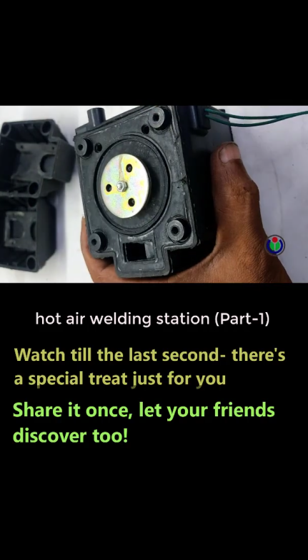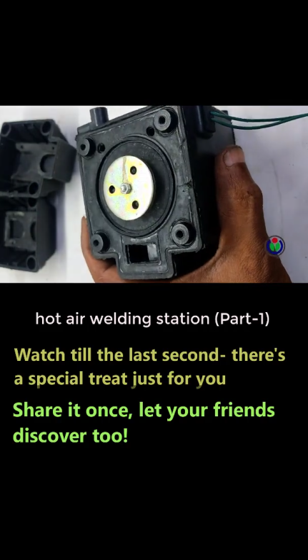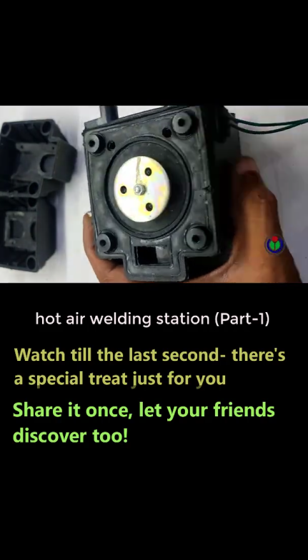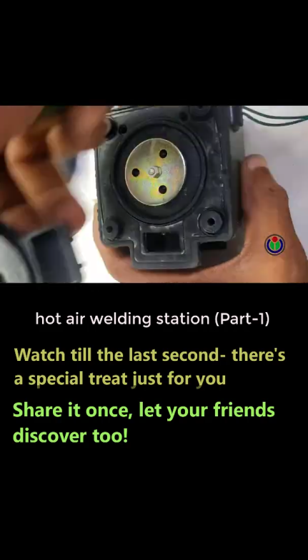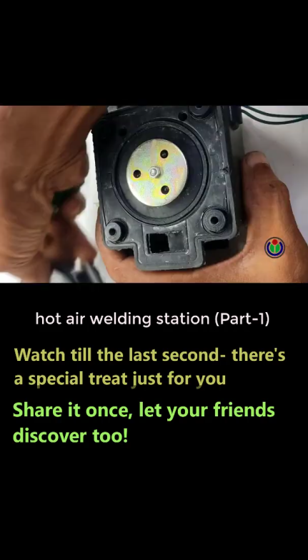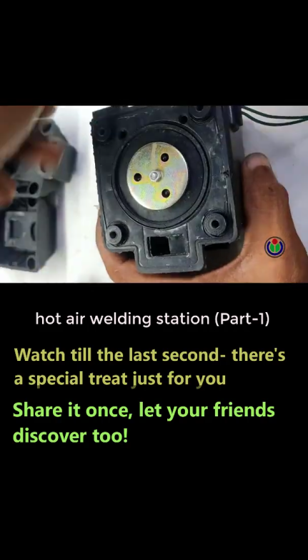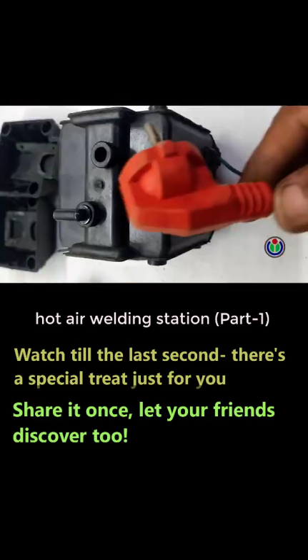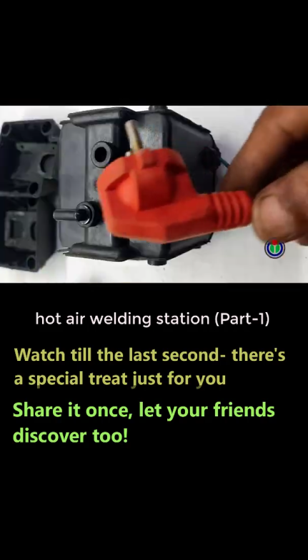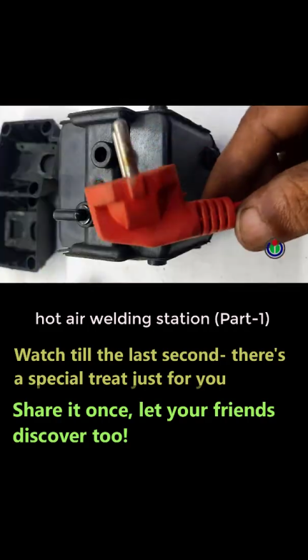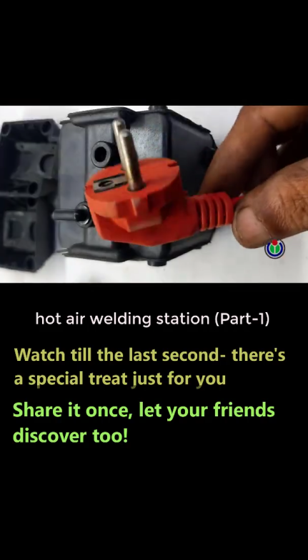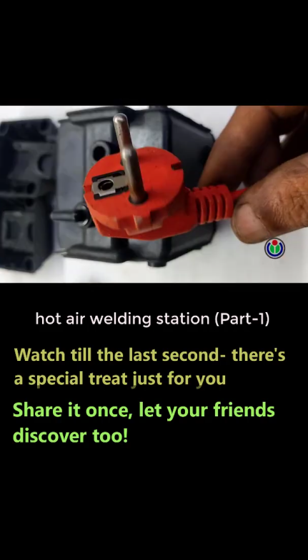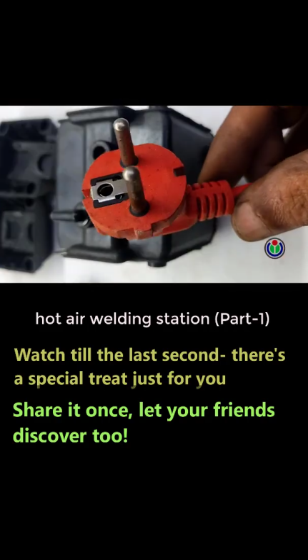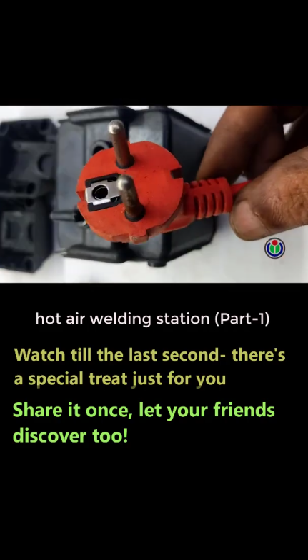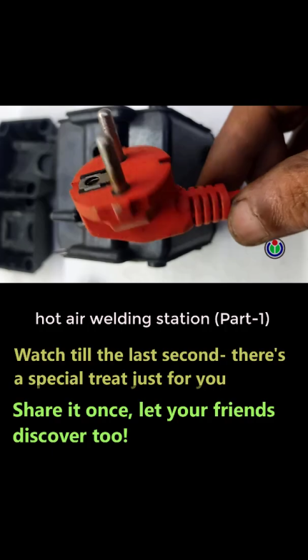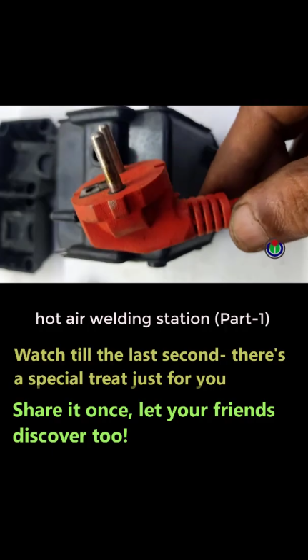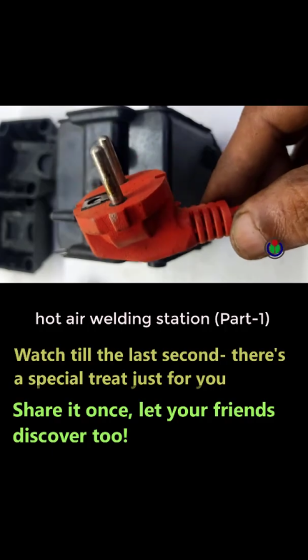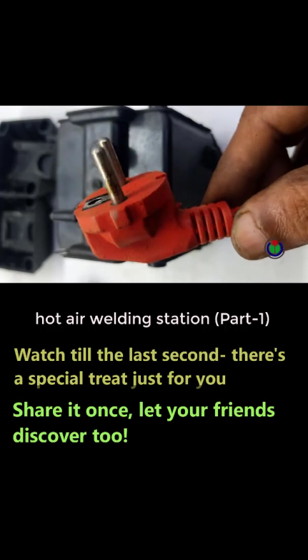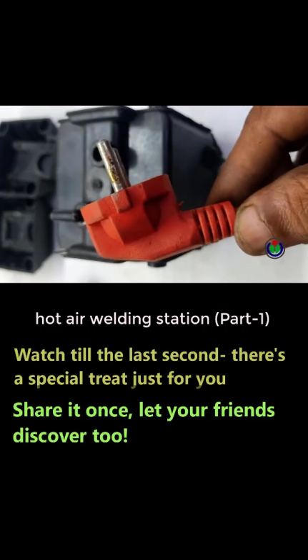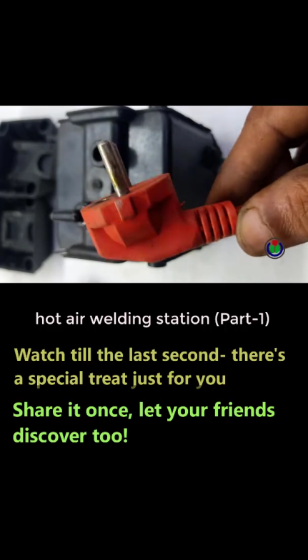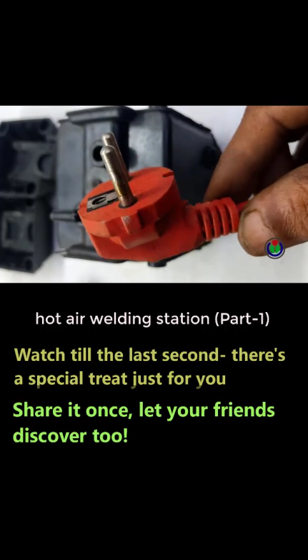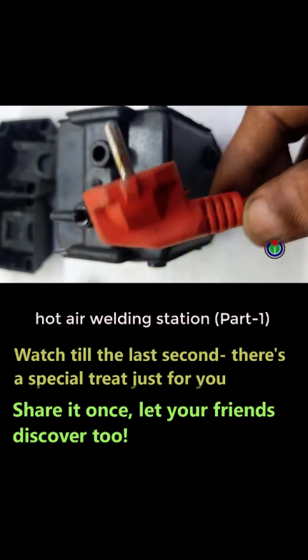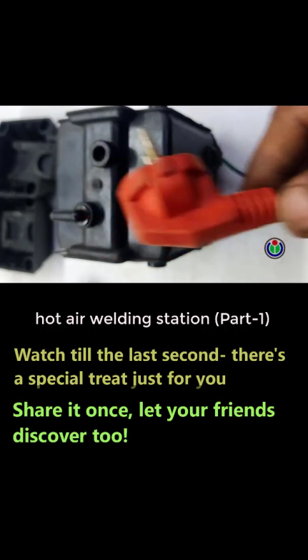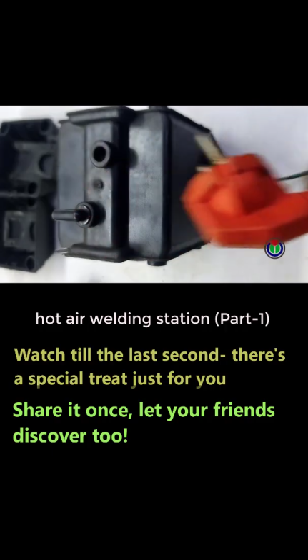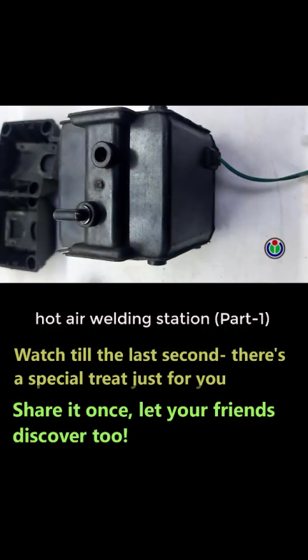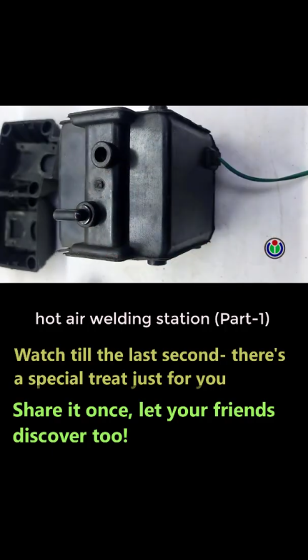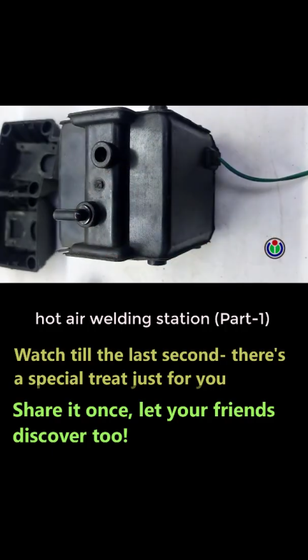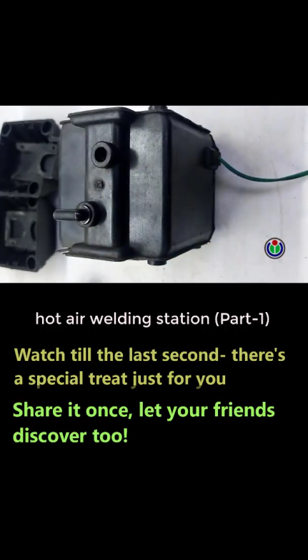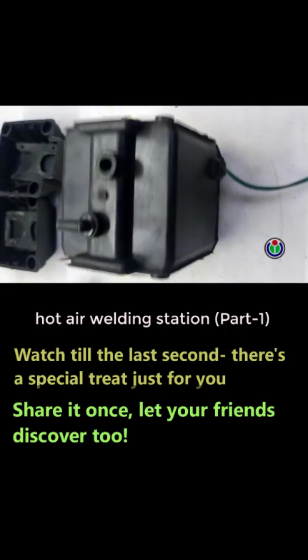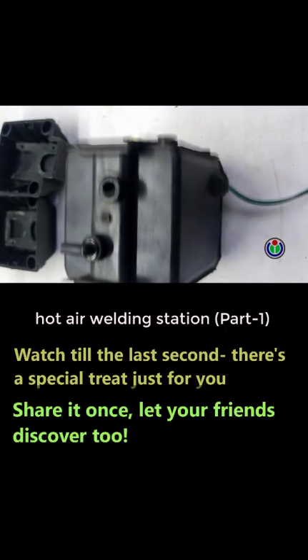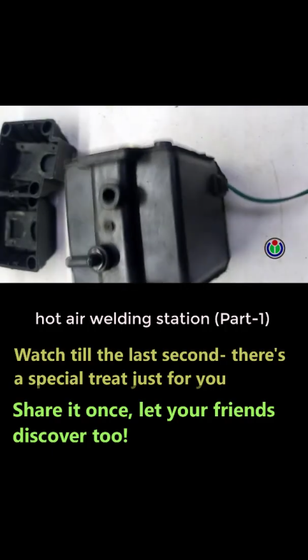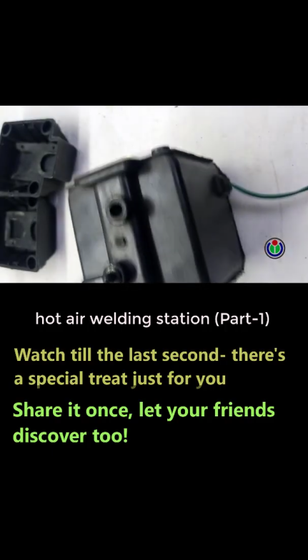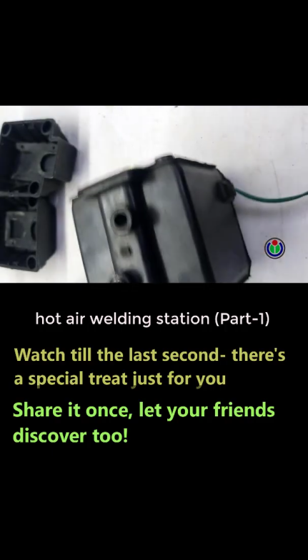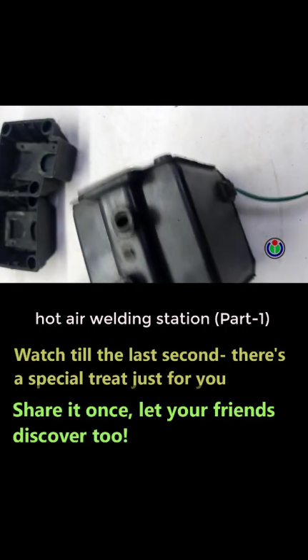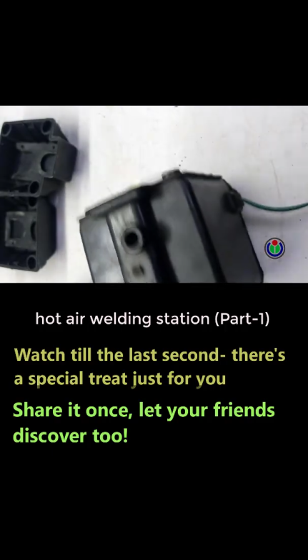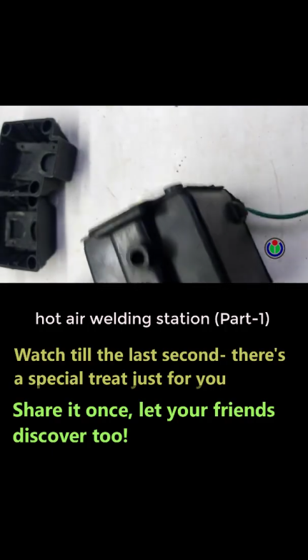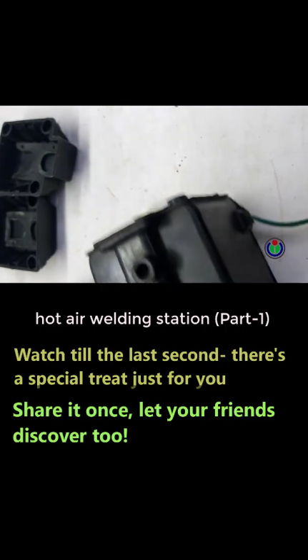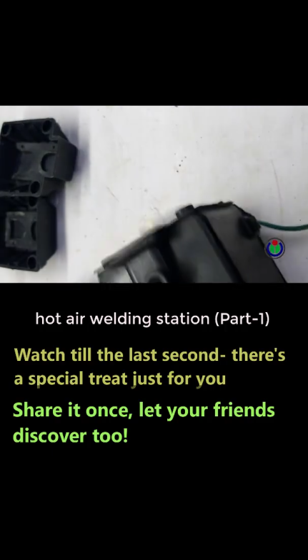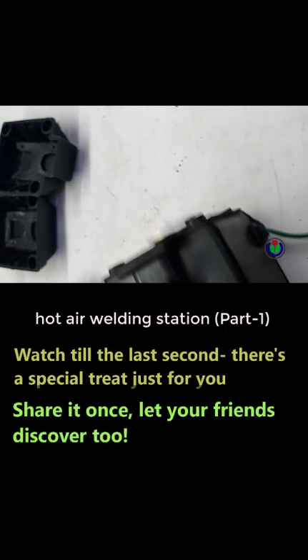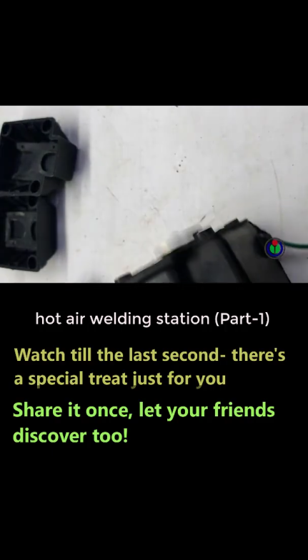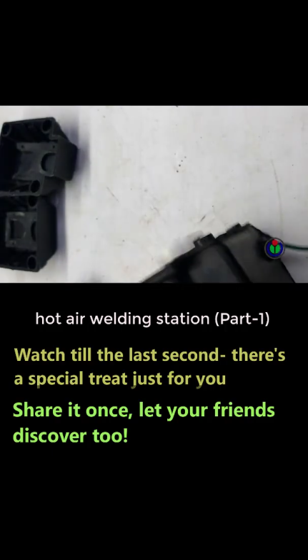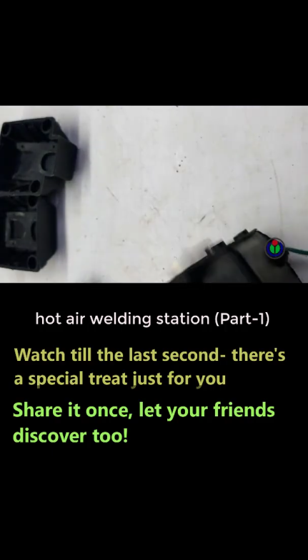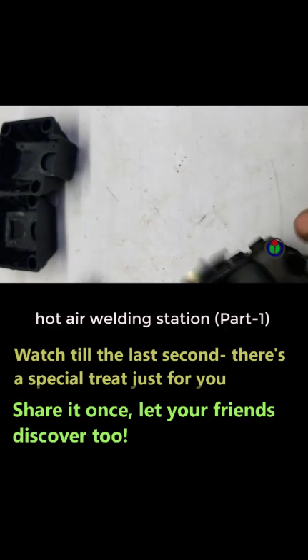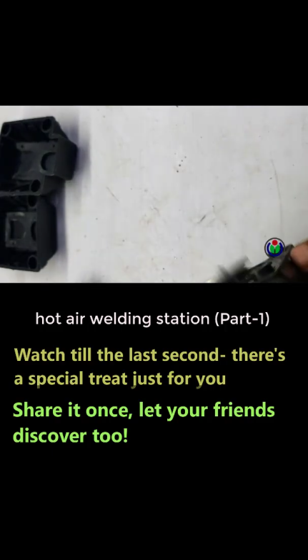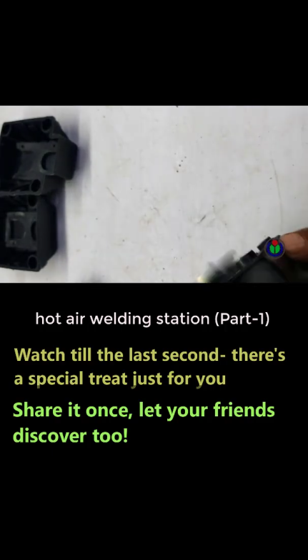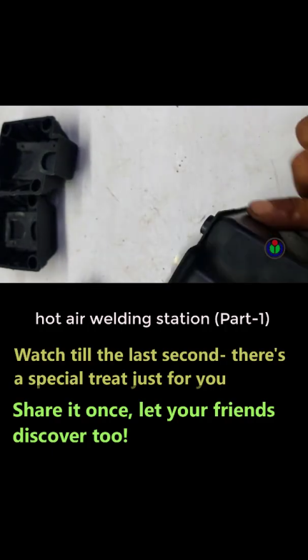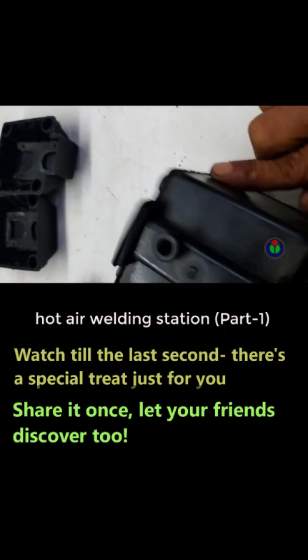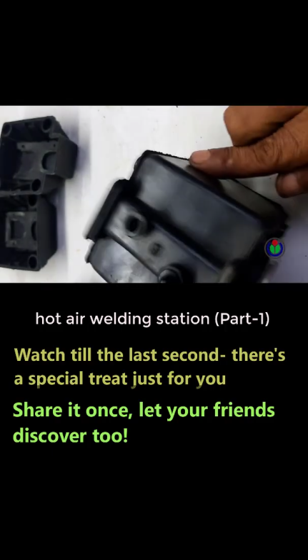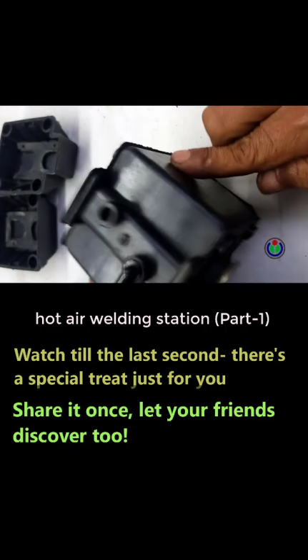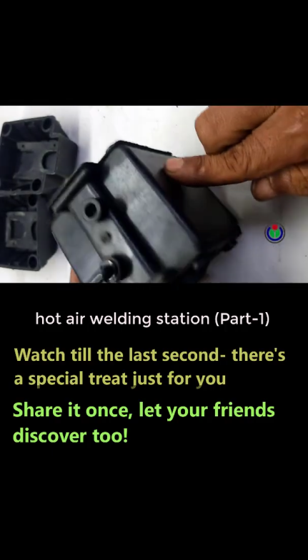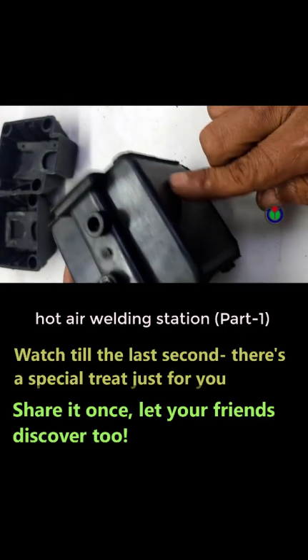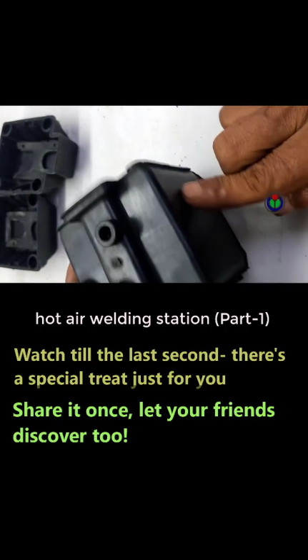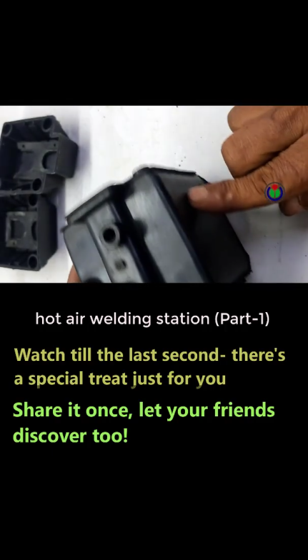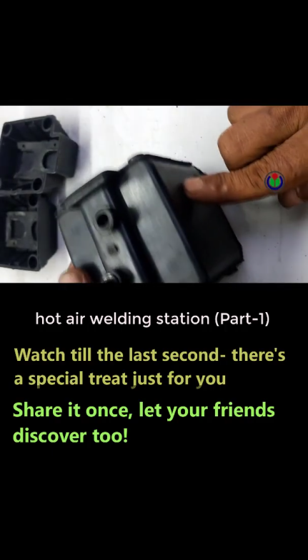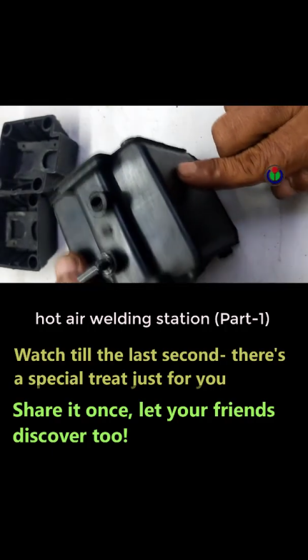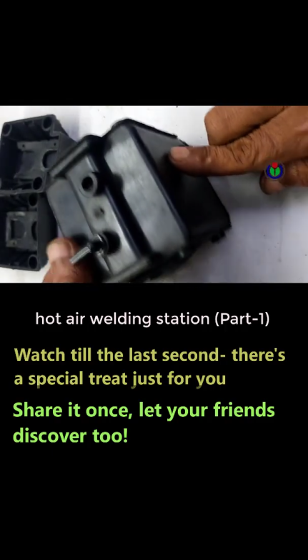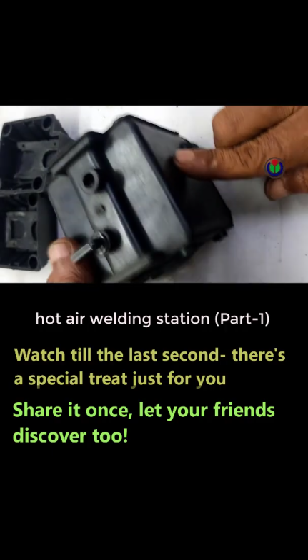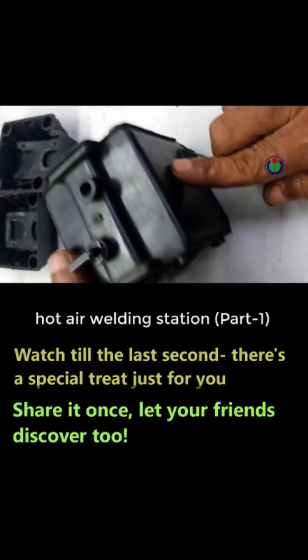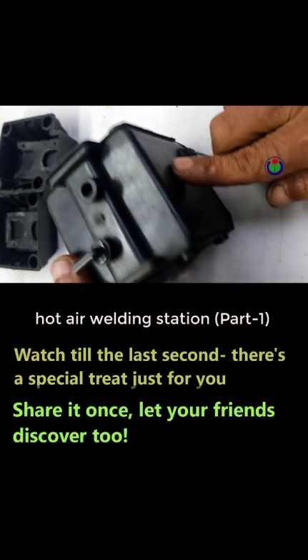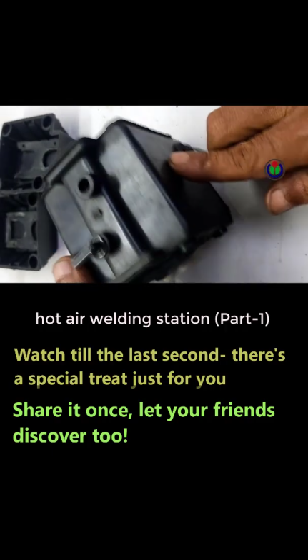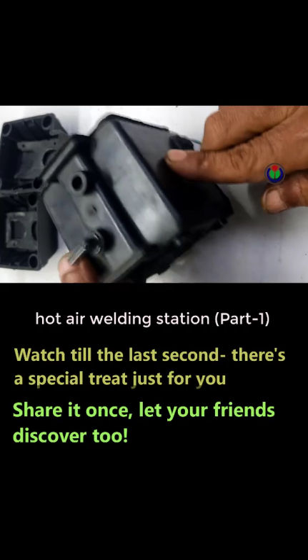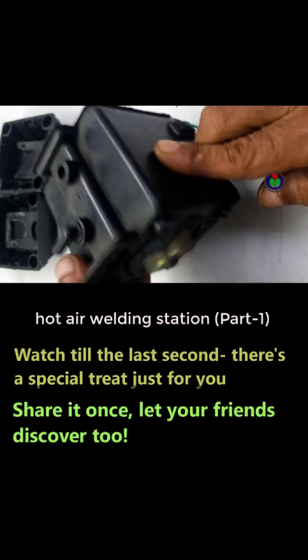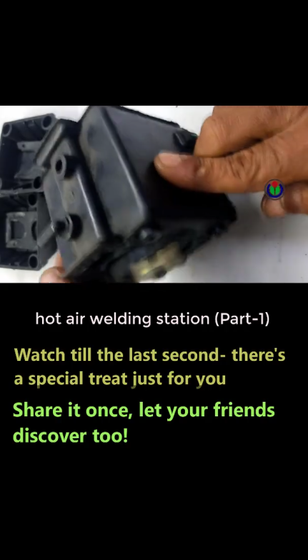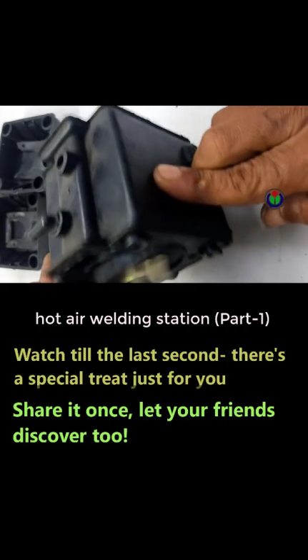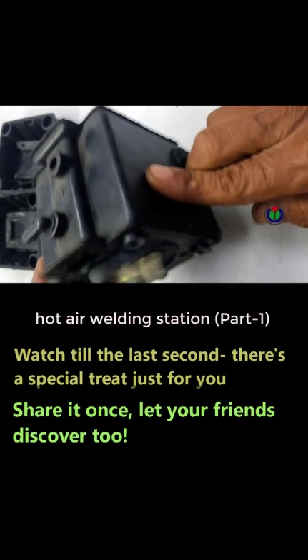I opened the valves on both sides and supplied electricity. Now the device is creating more vibrations.